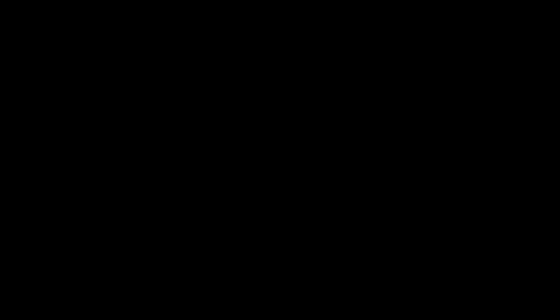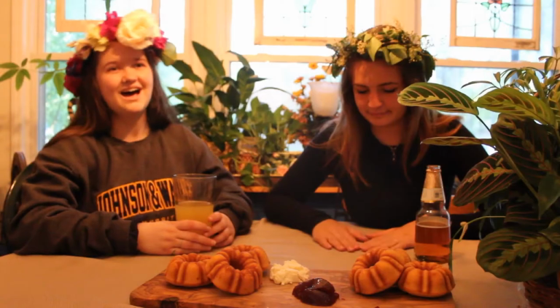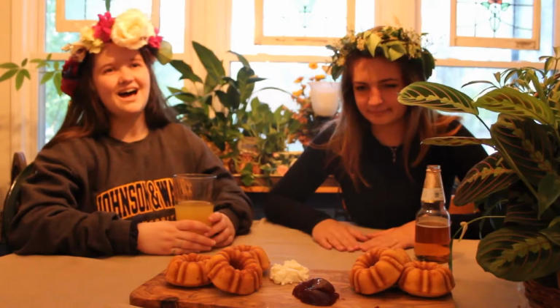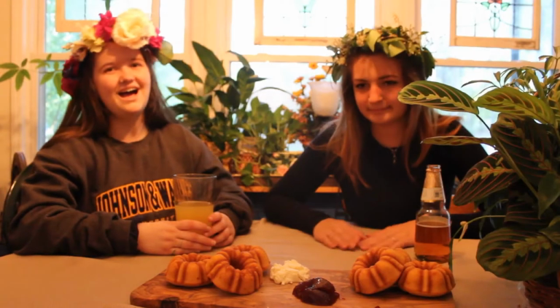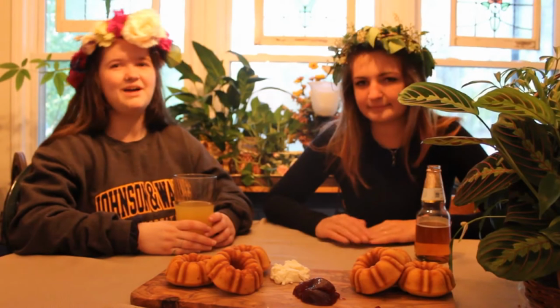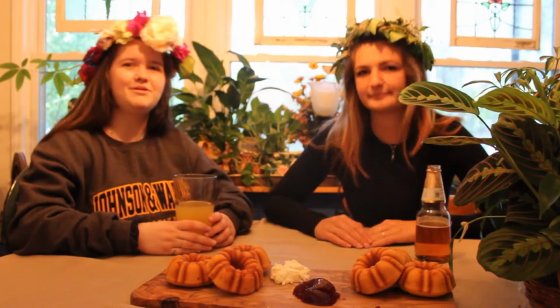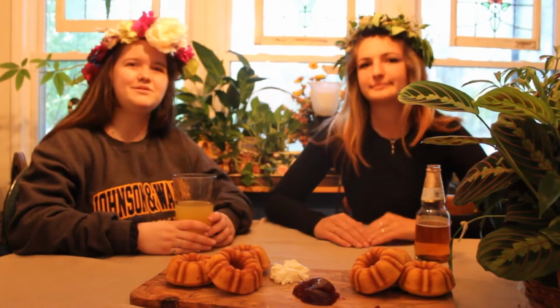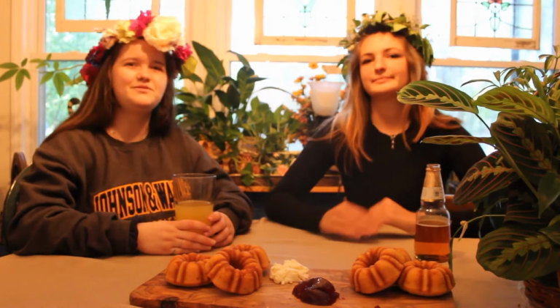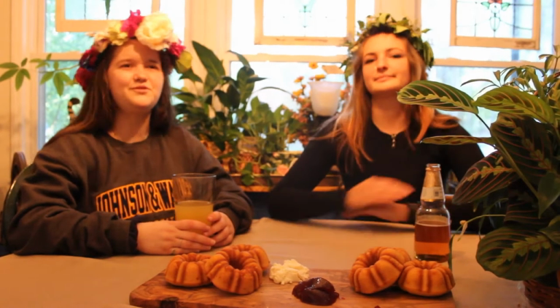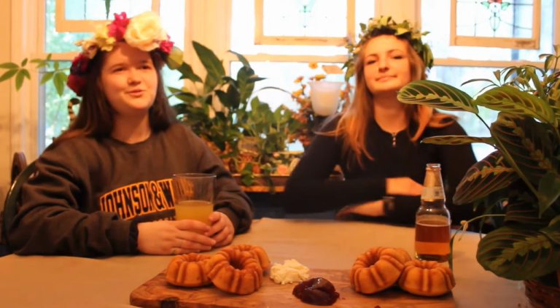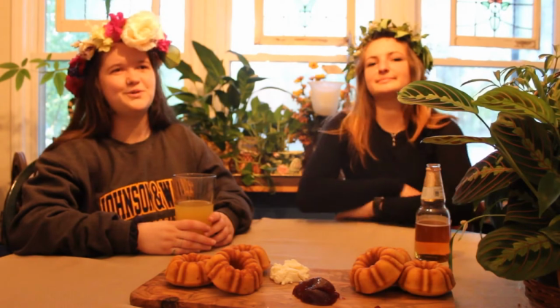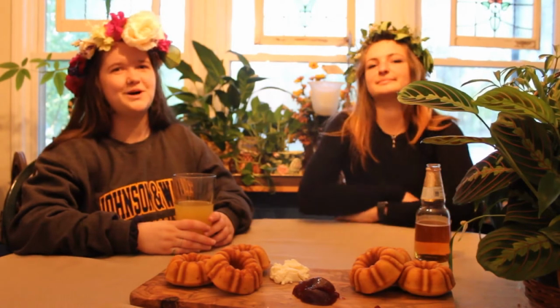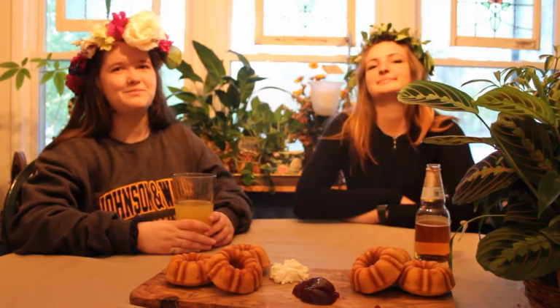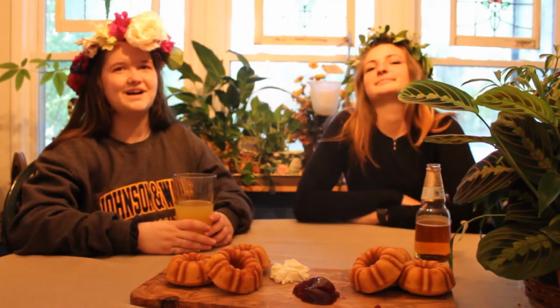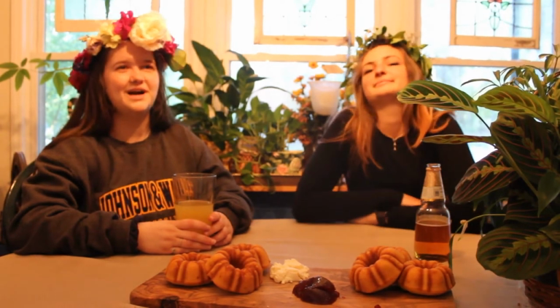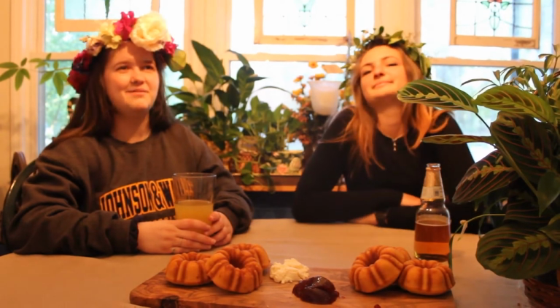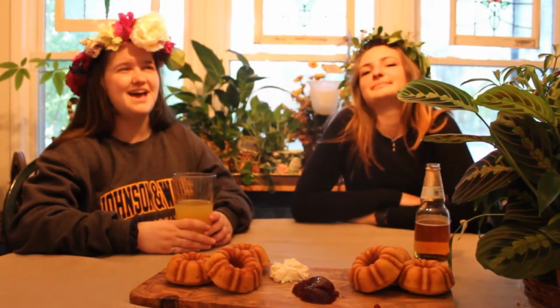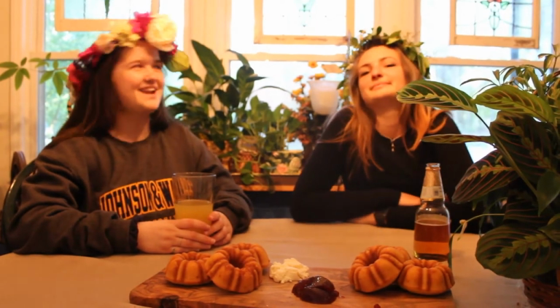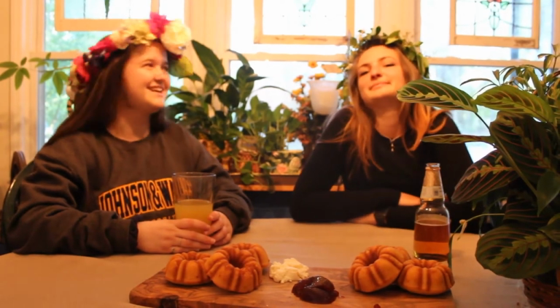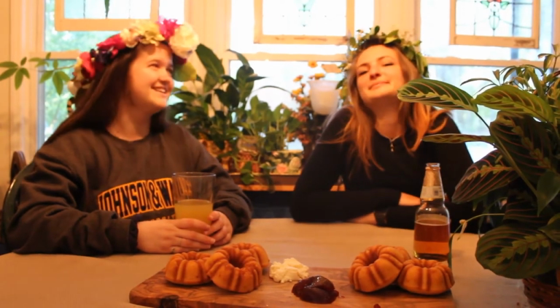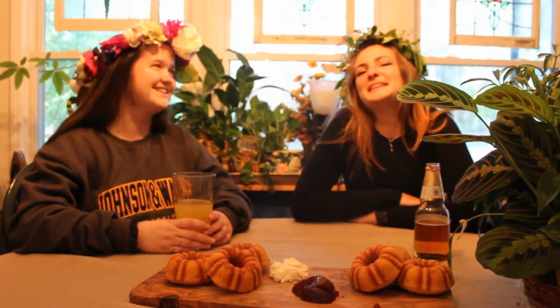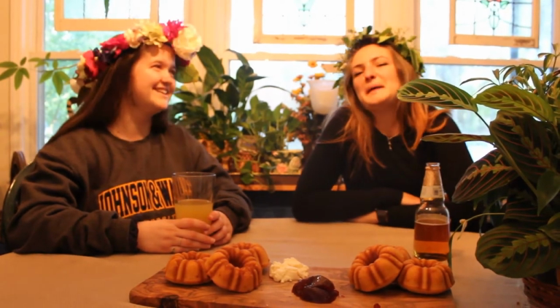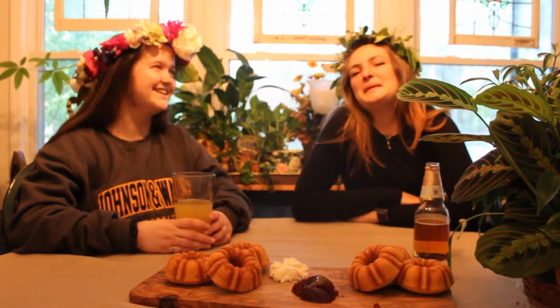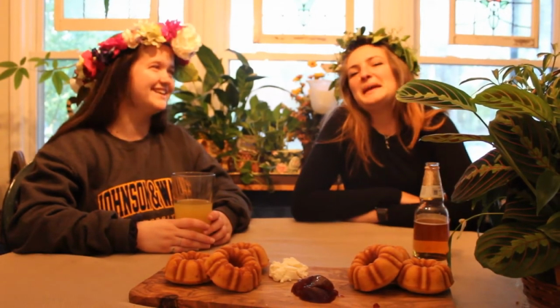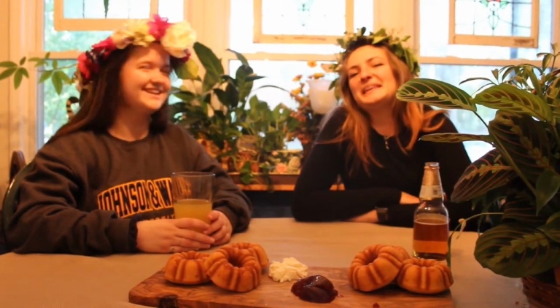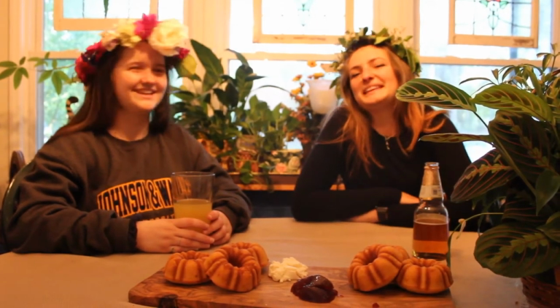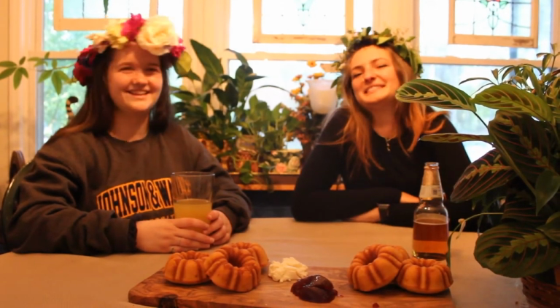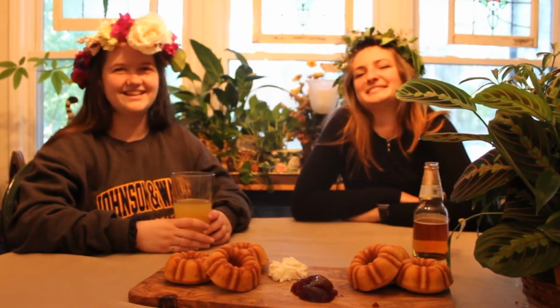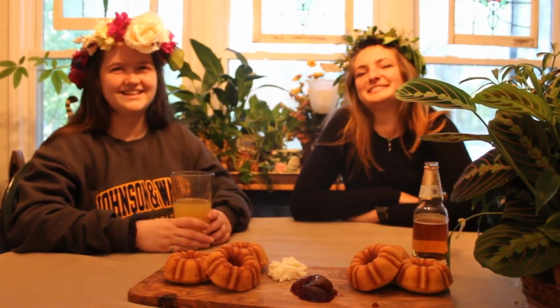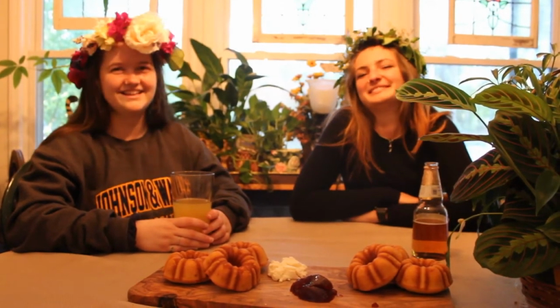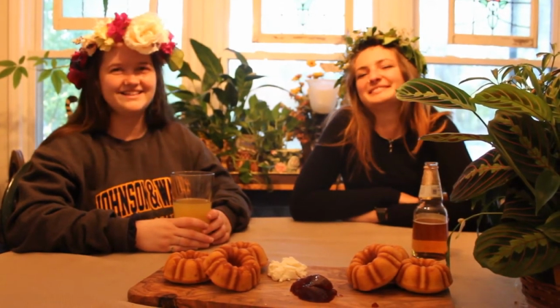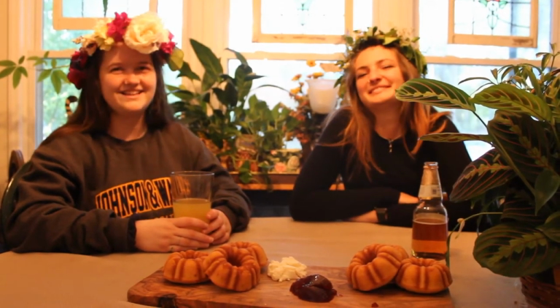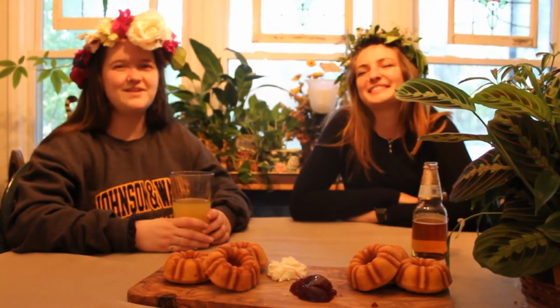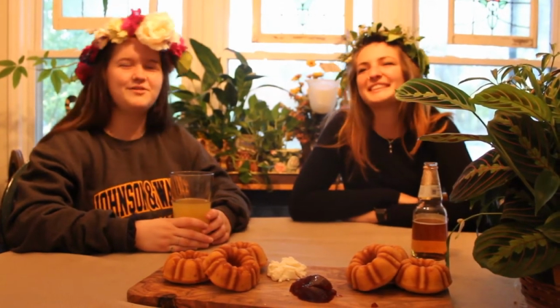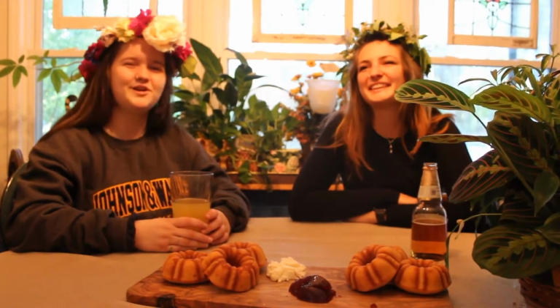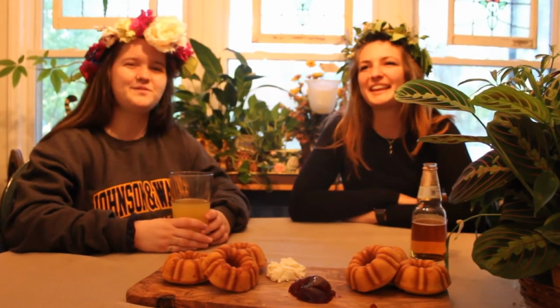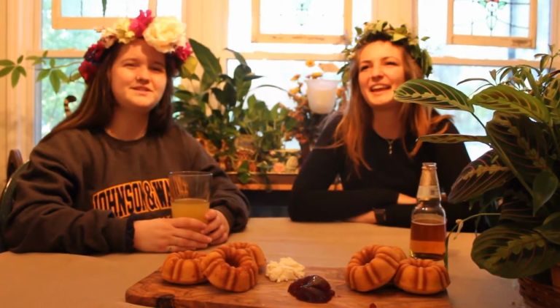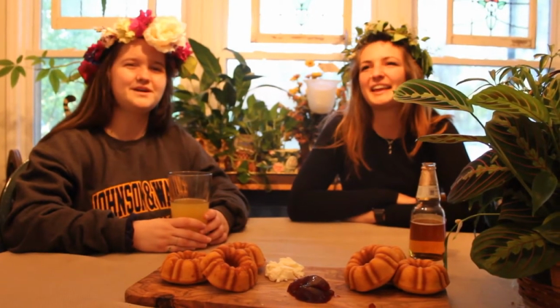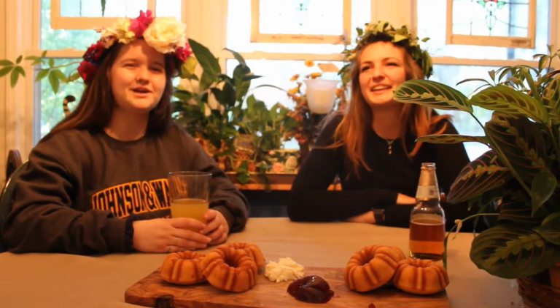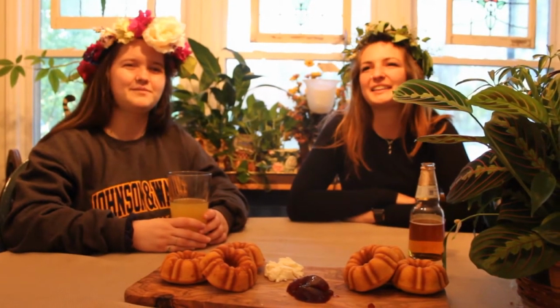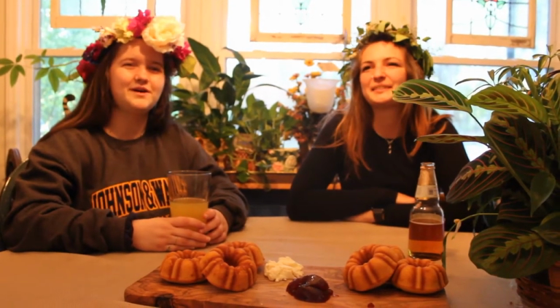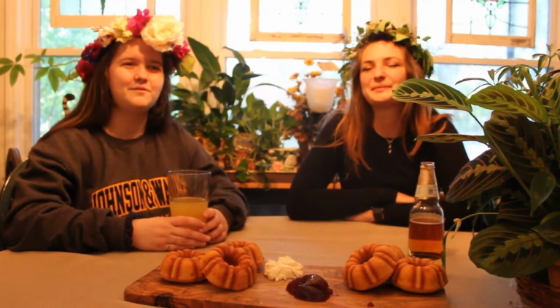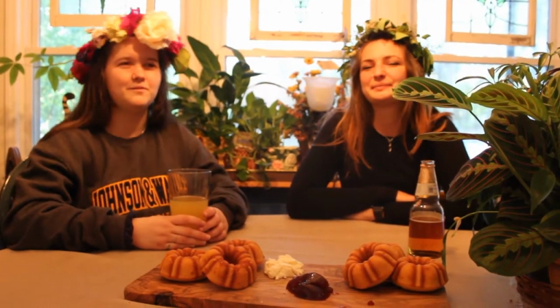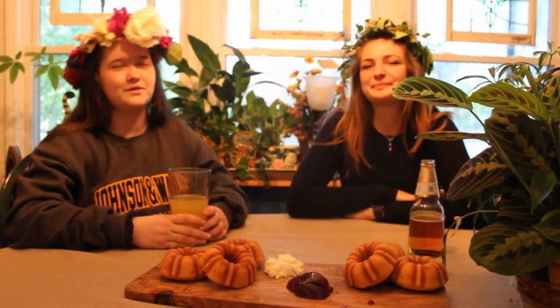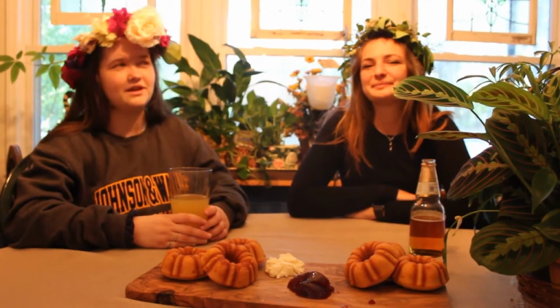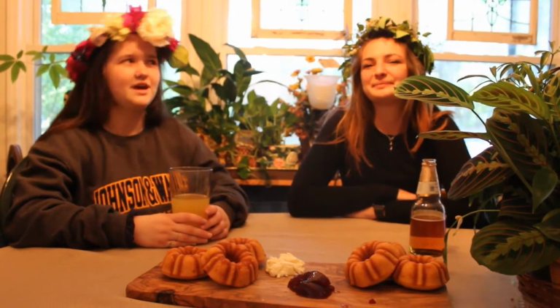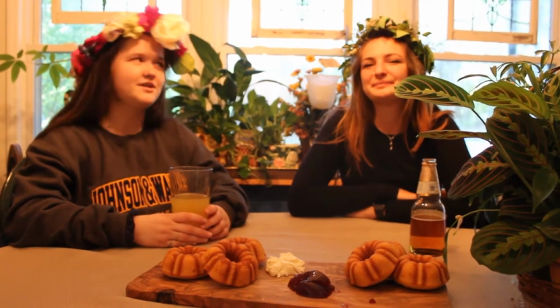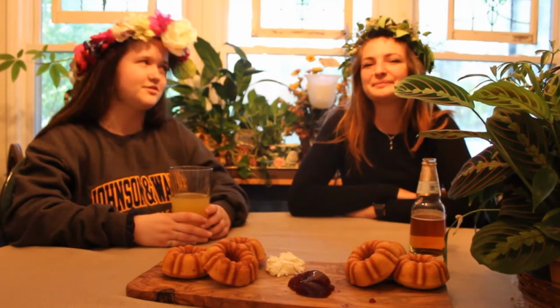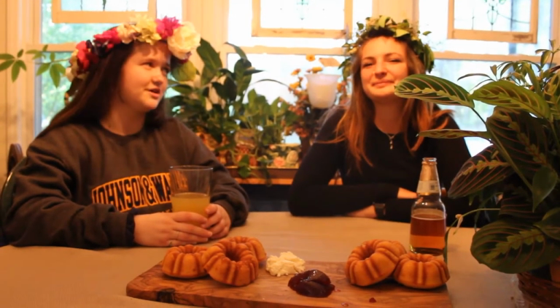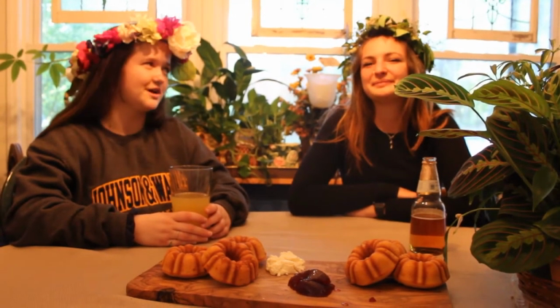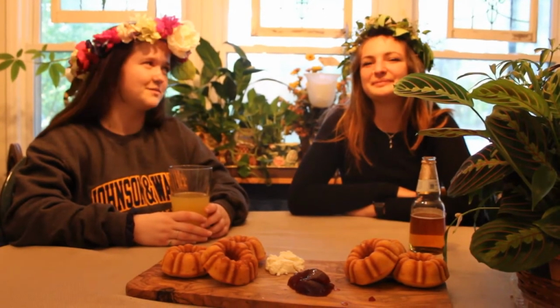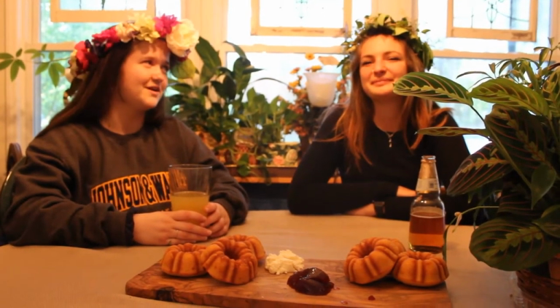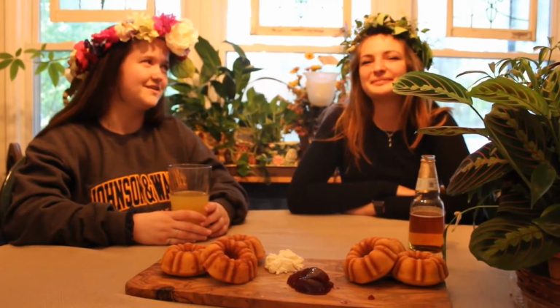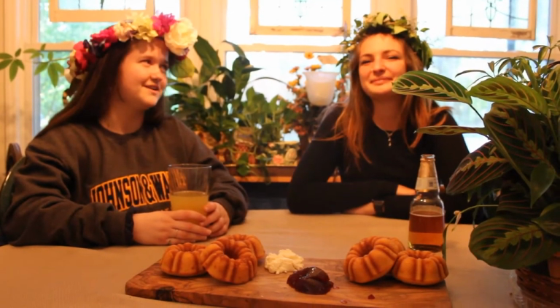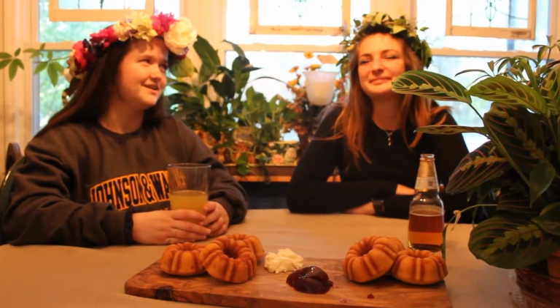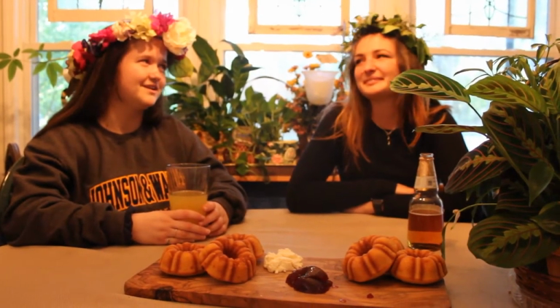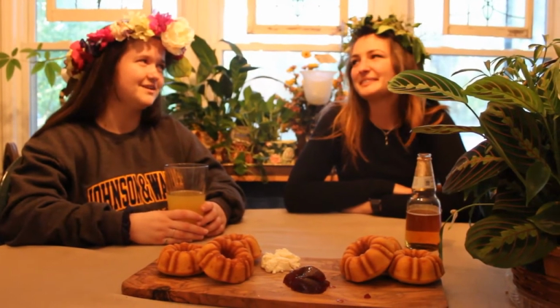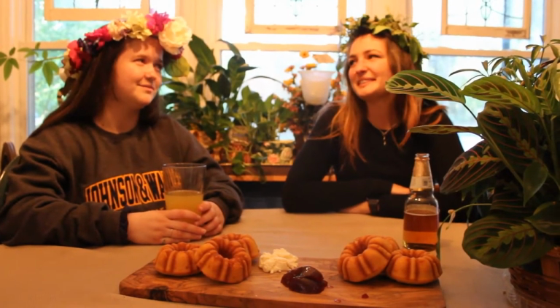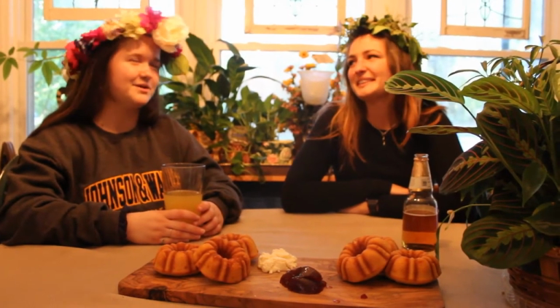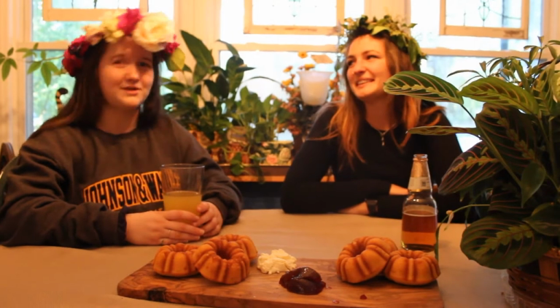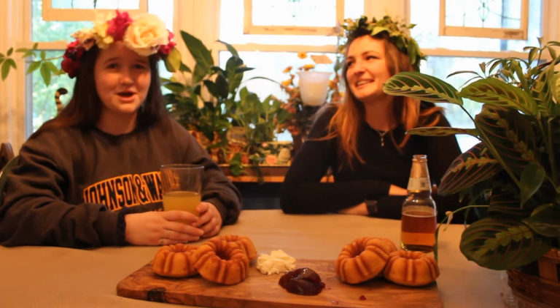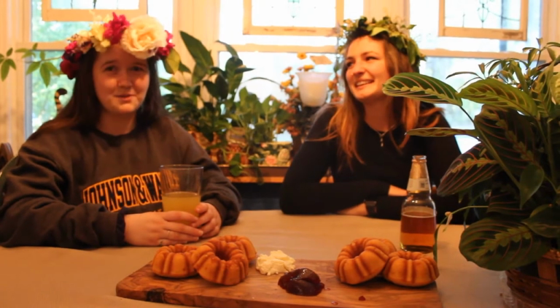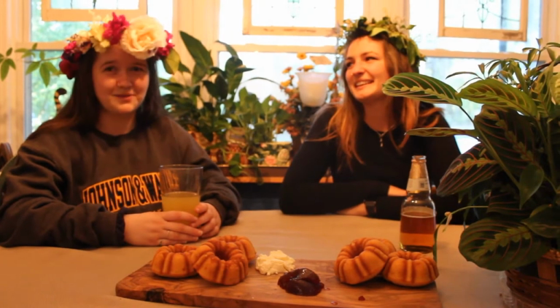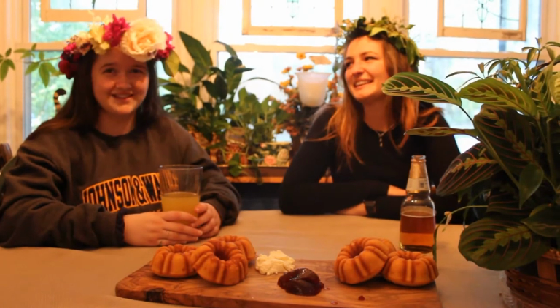Hi, welcome to Food Bomb. I'm Addie and I'm Haley. Today we're going to be talking about what the guys are talking about — about cow pens.